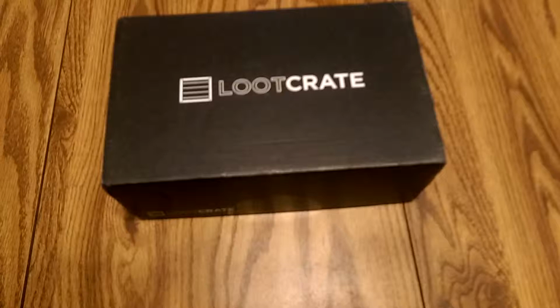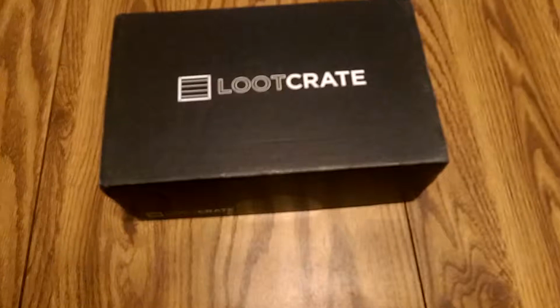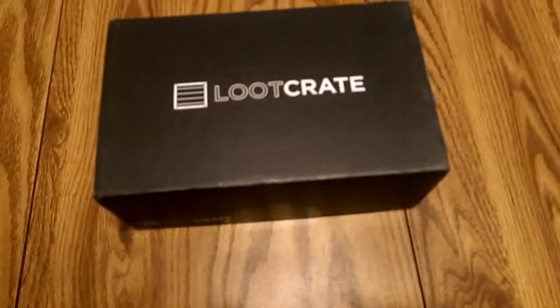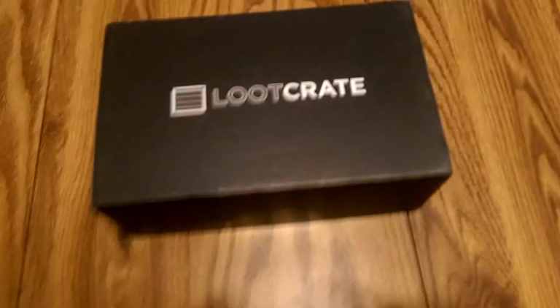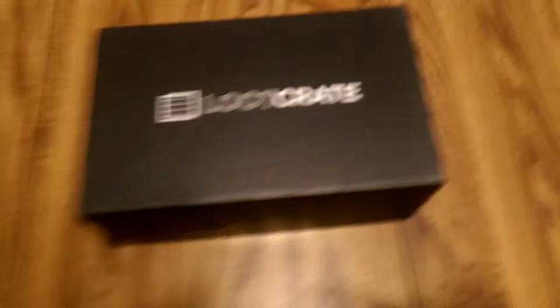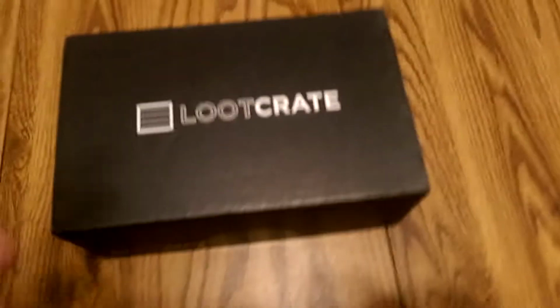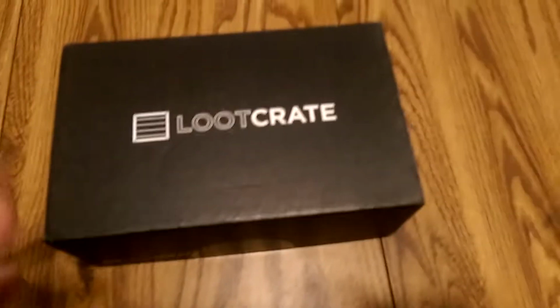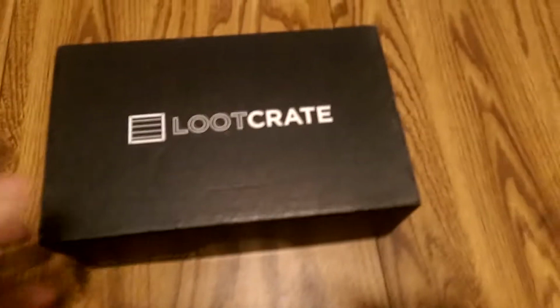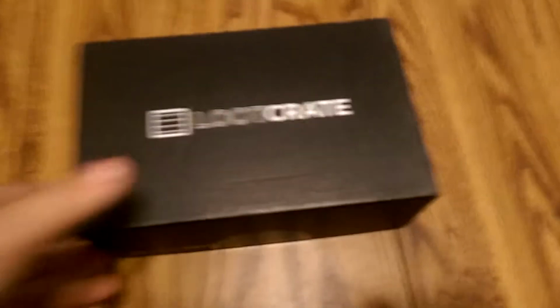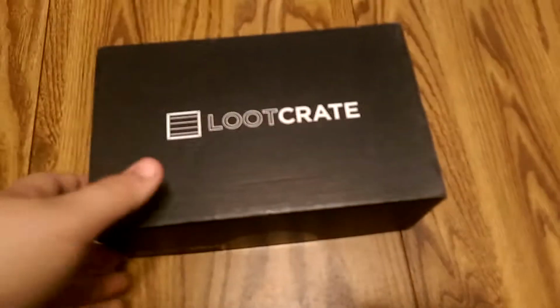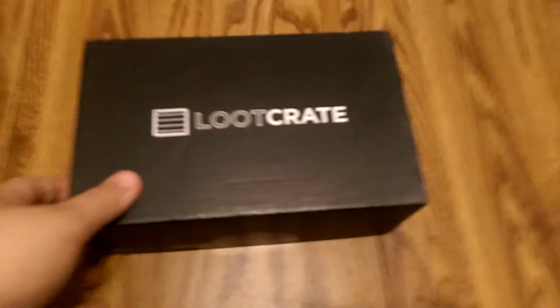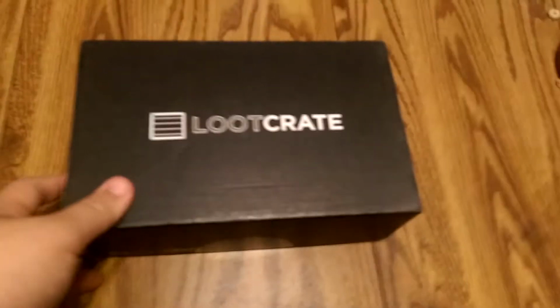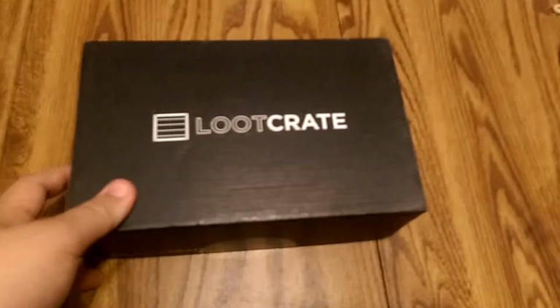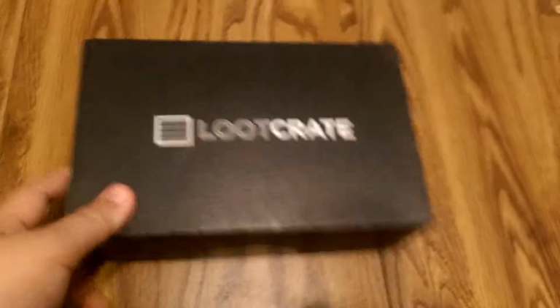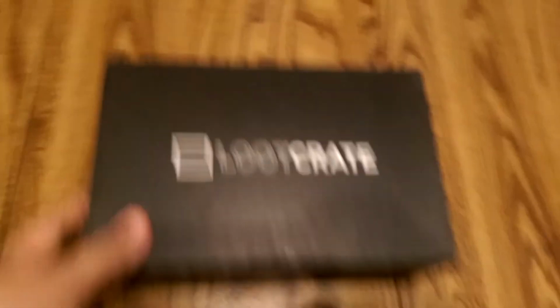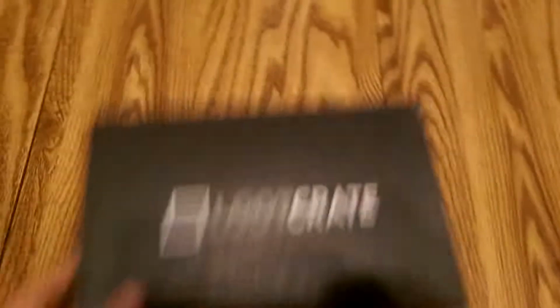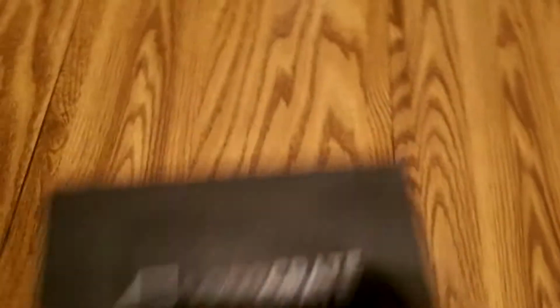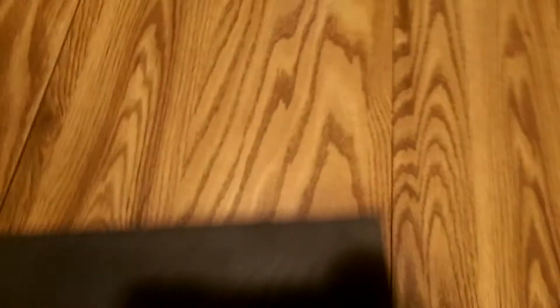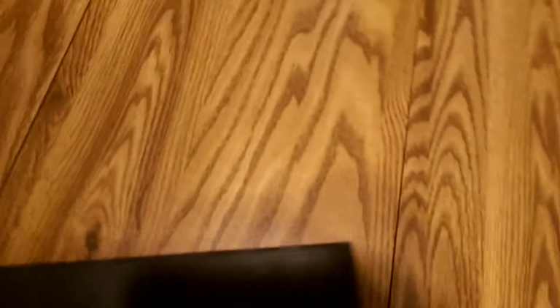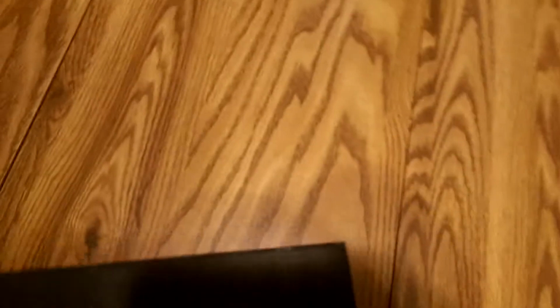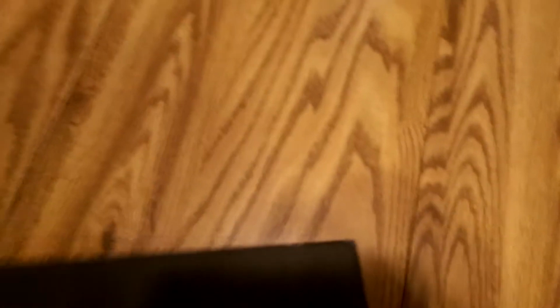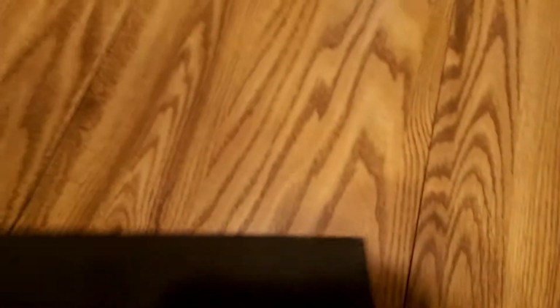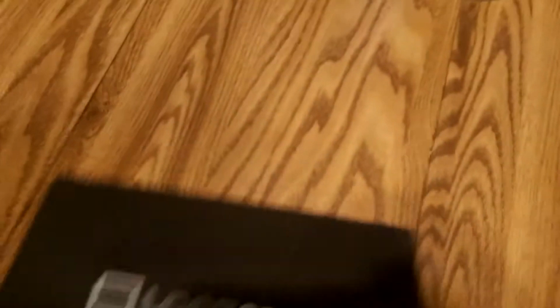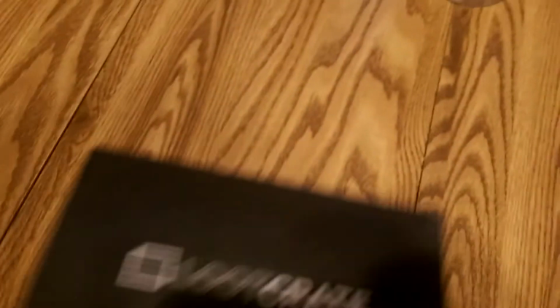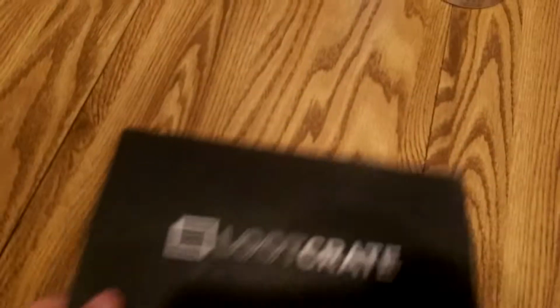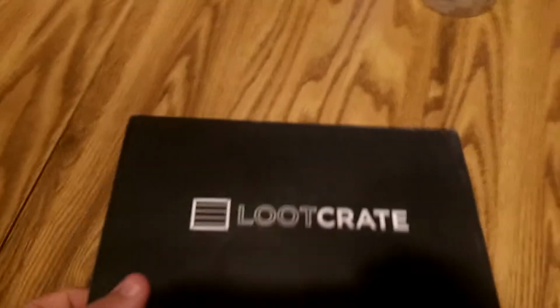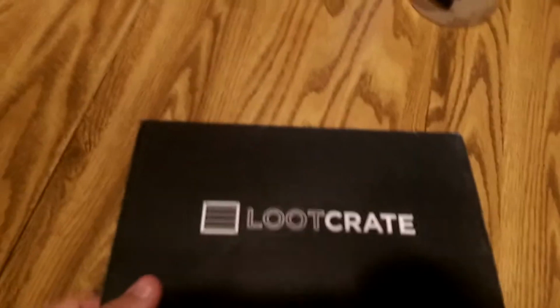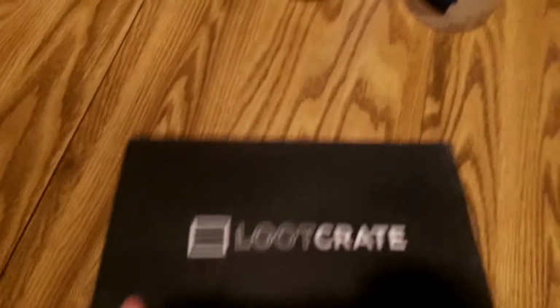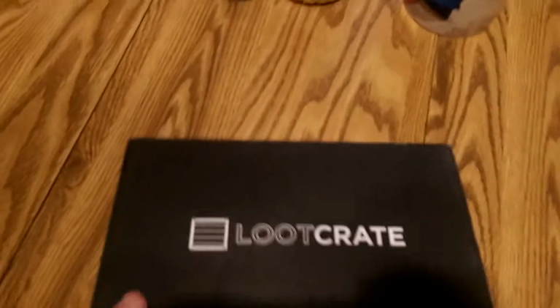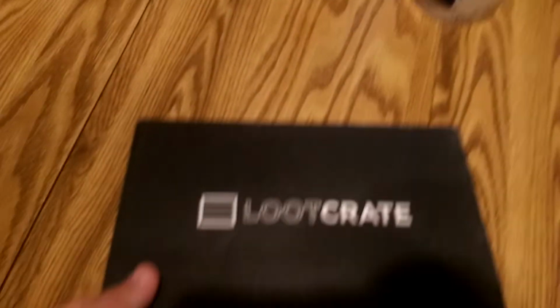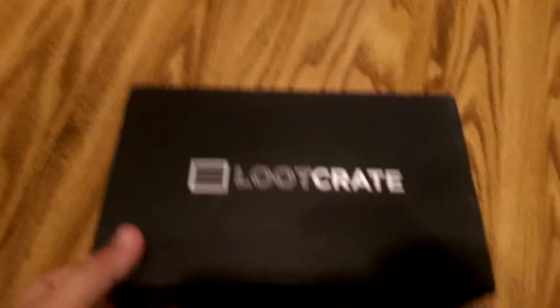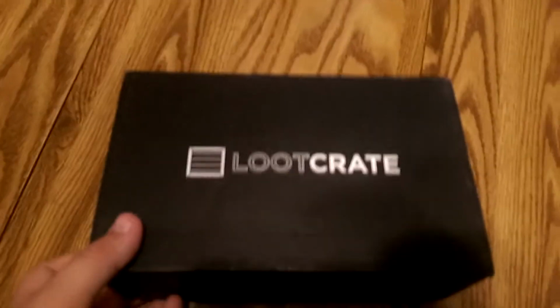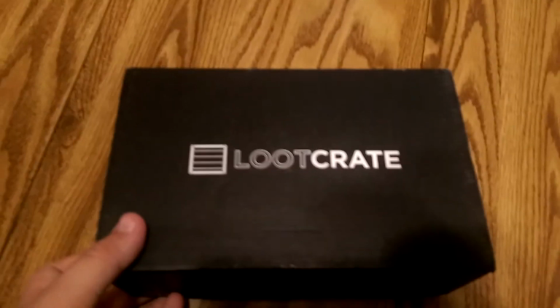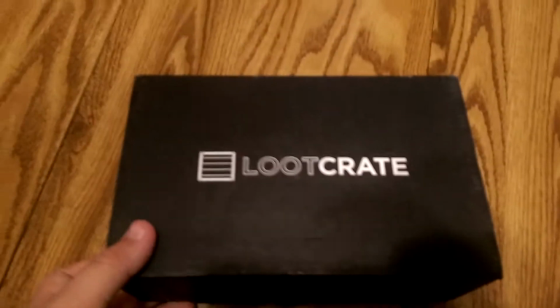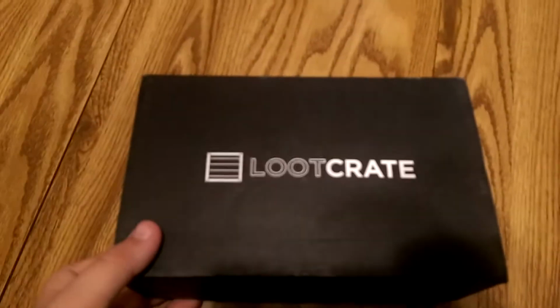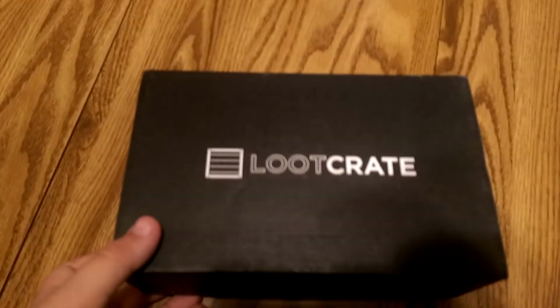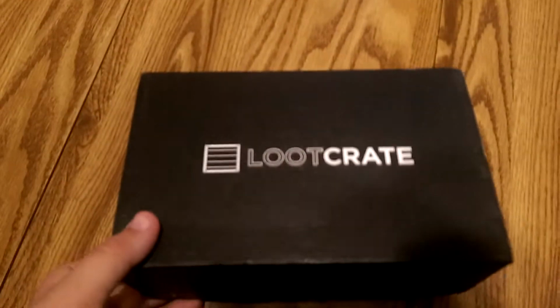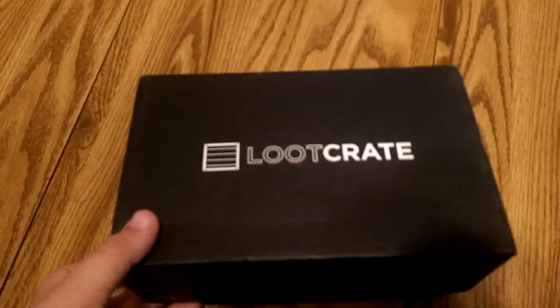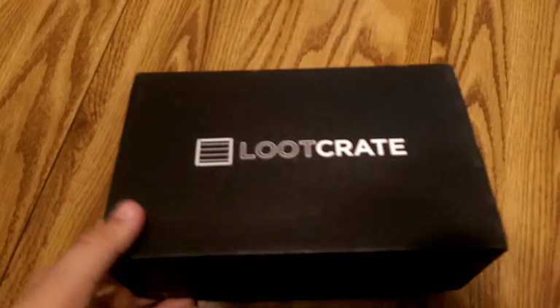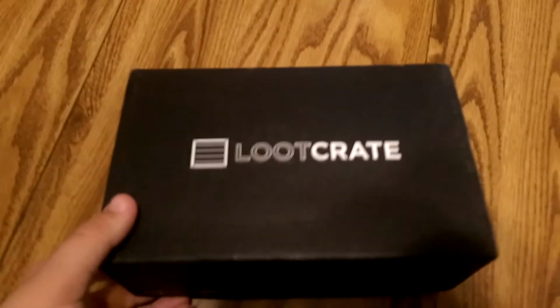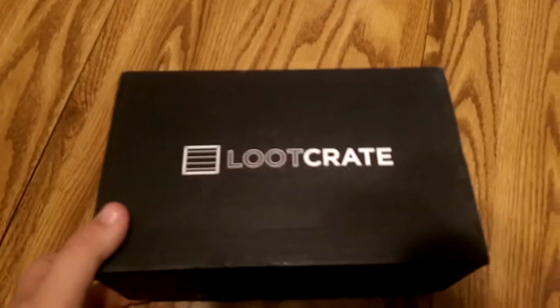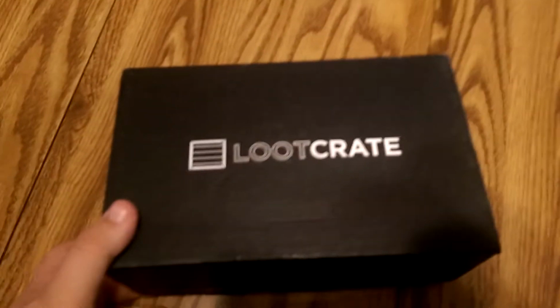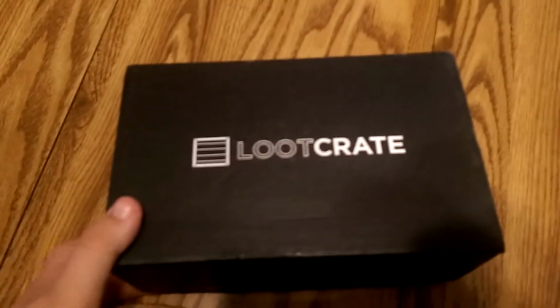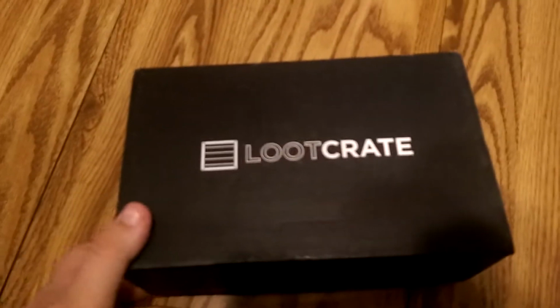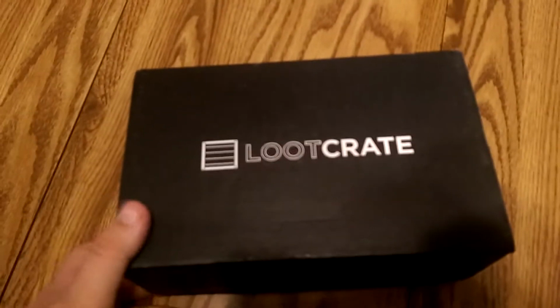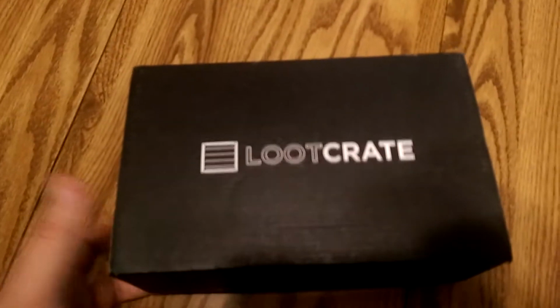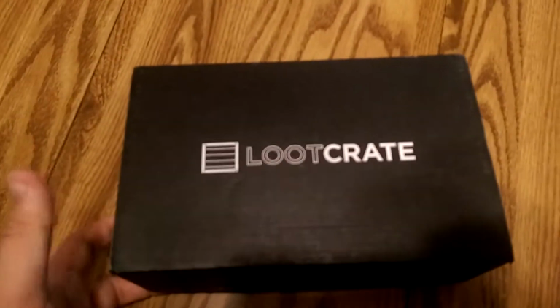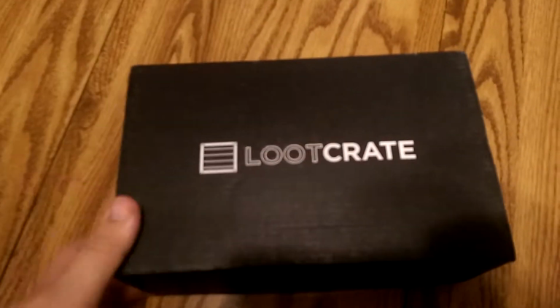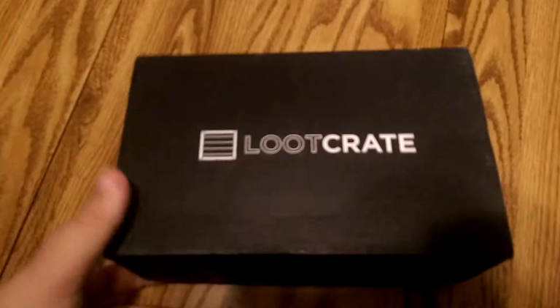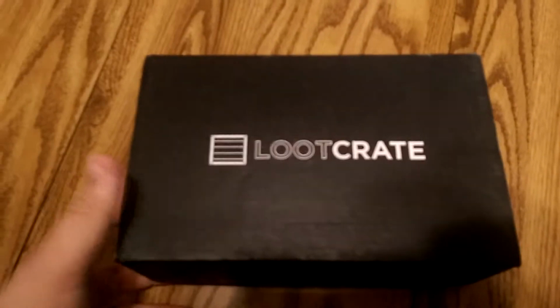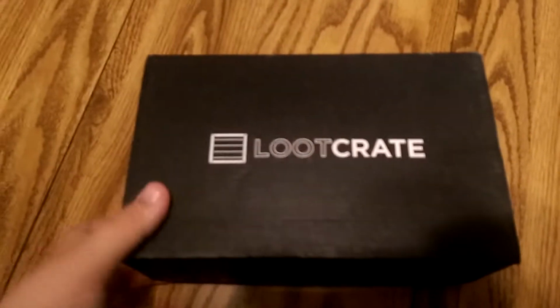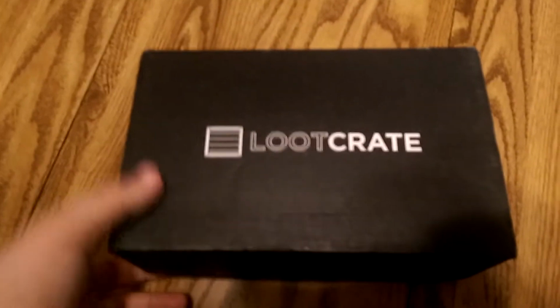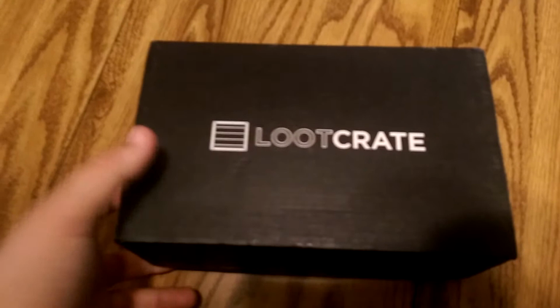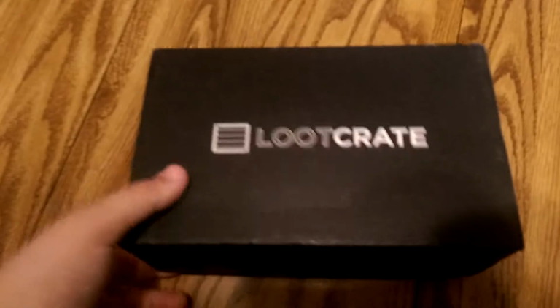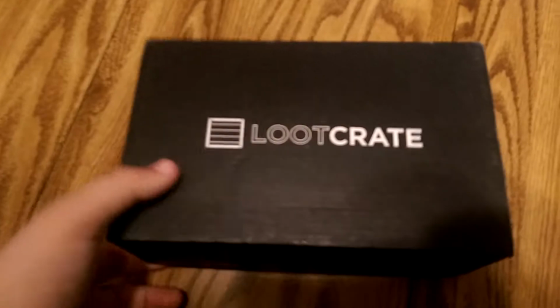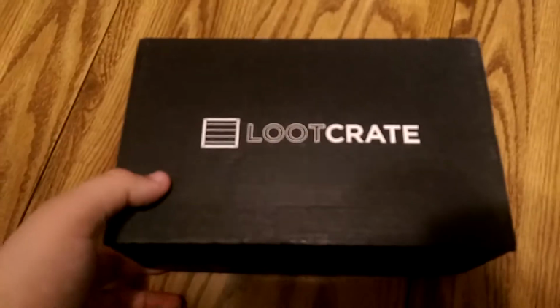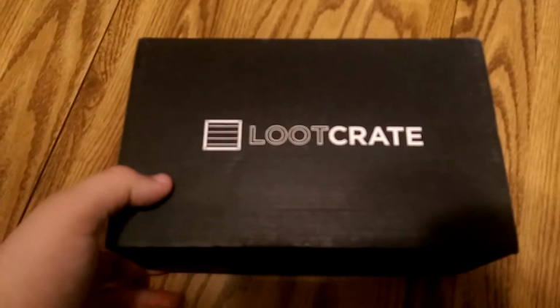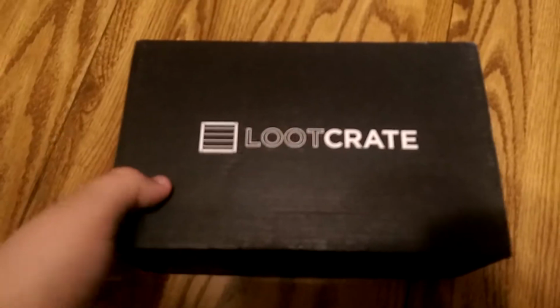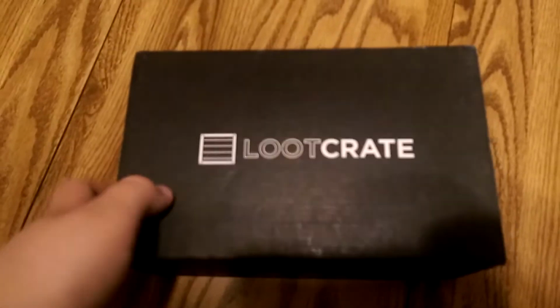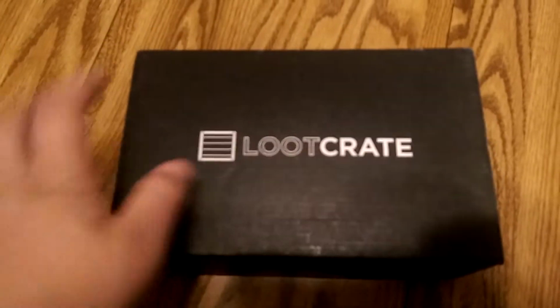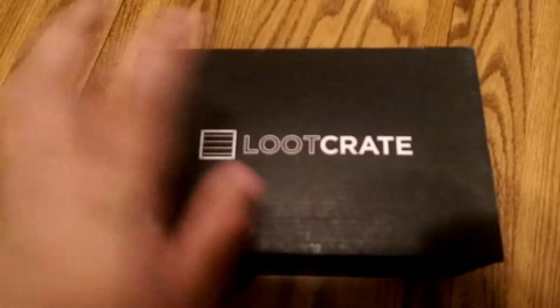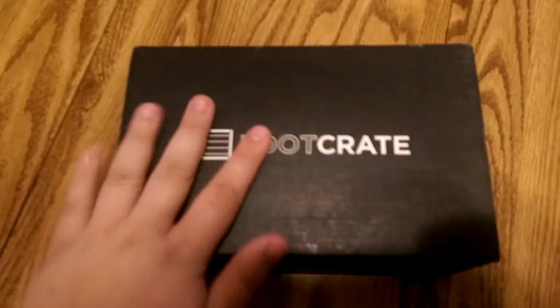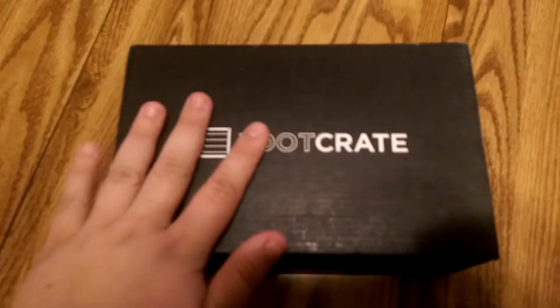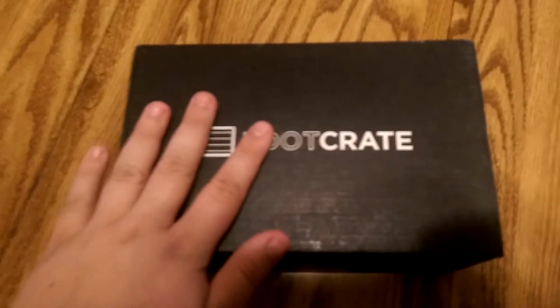Hello everyone, Josh from Texas here, ready for another Loot Crate unboxing. This is April 2015, Fantasy.